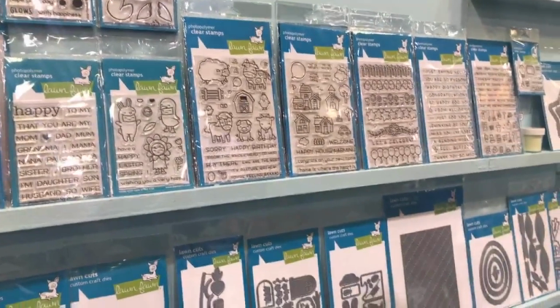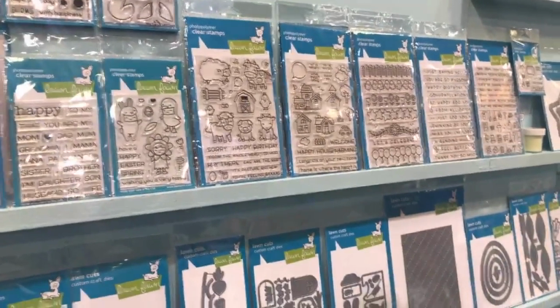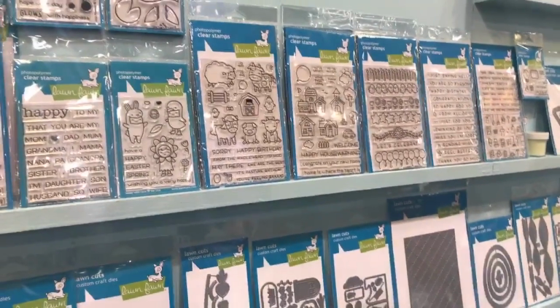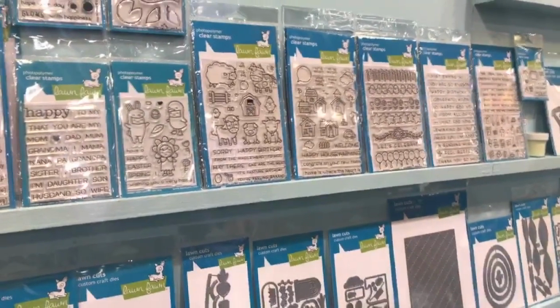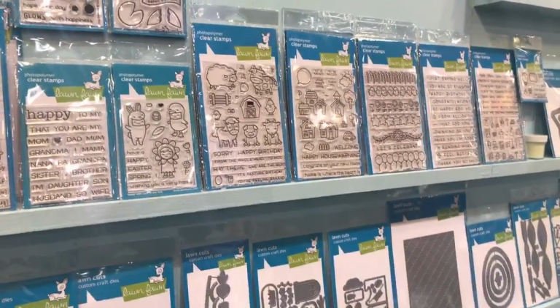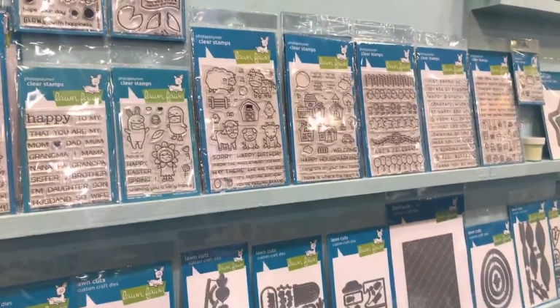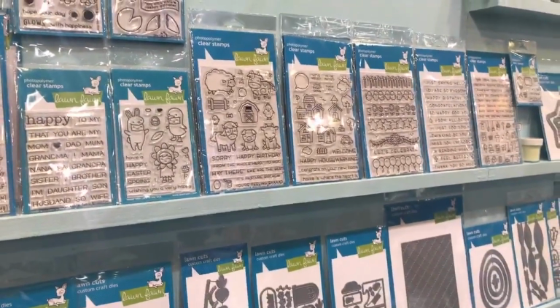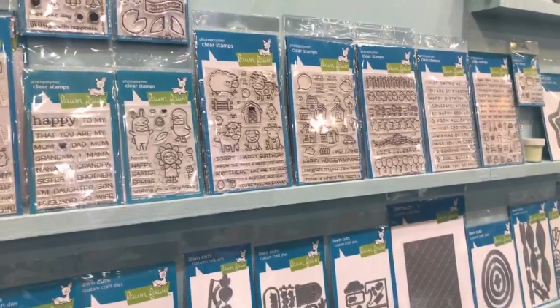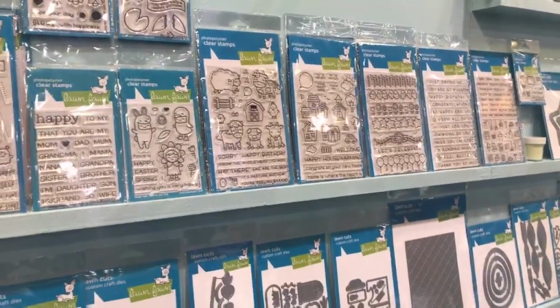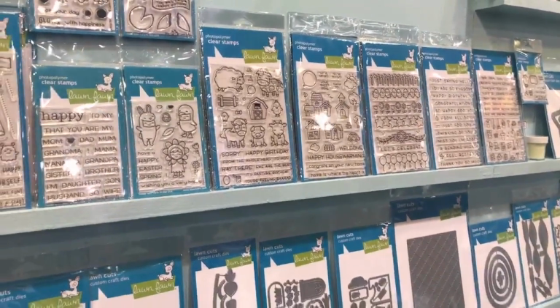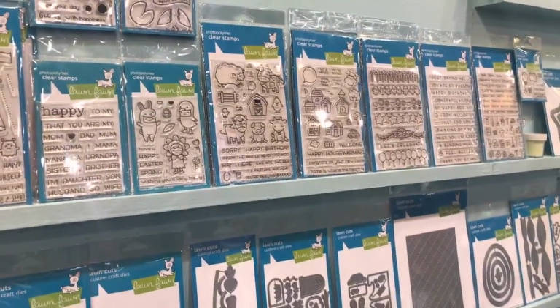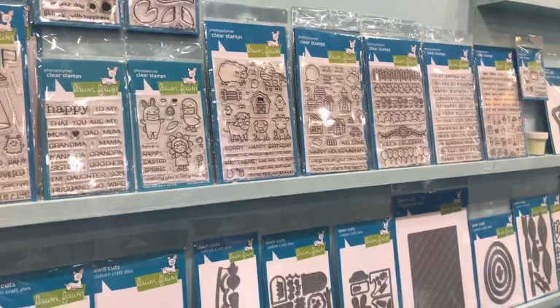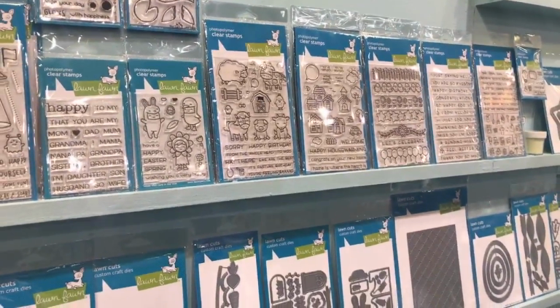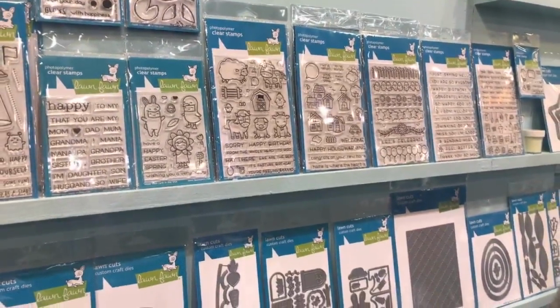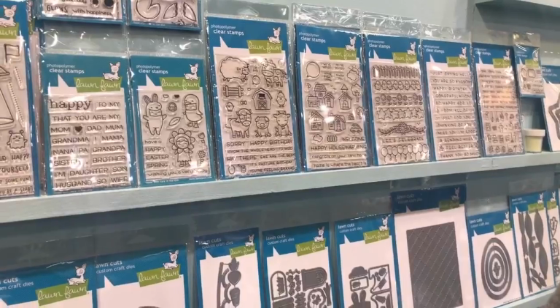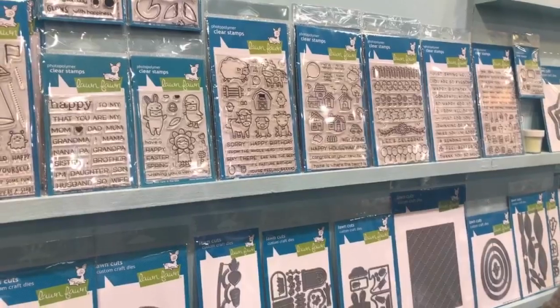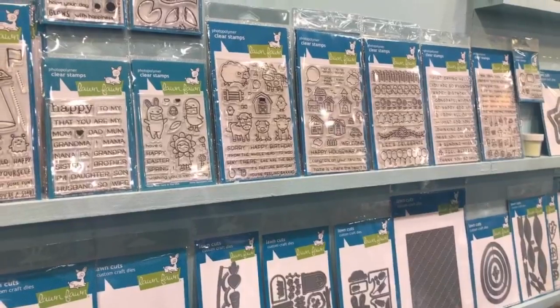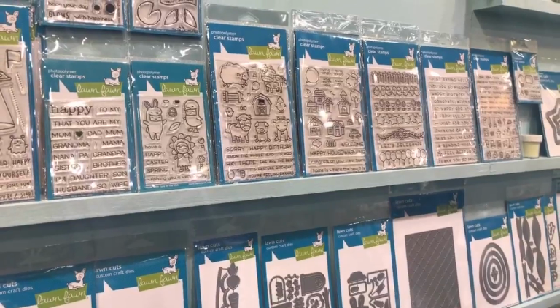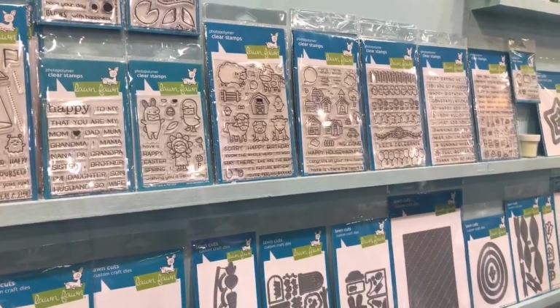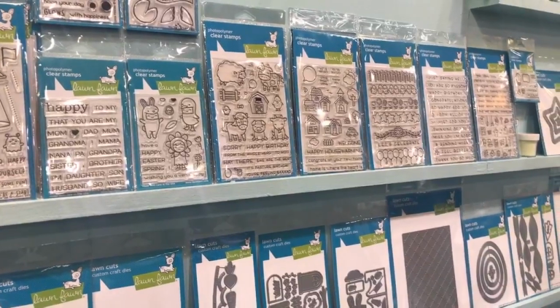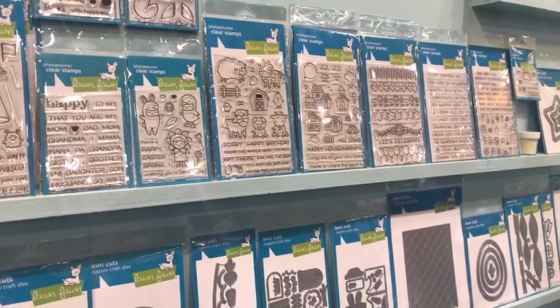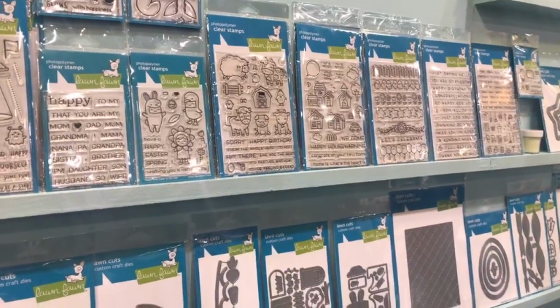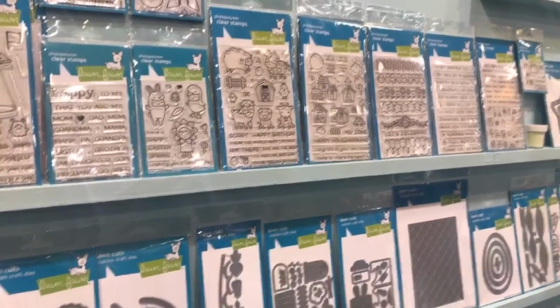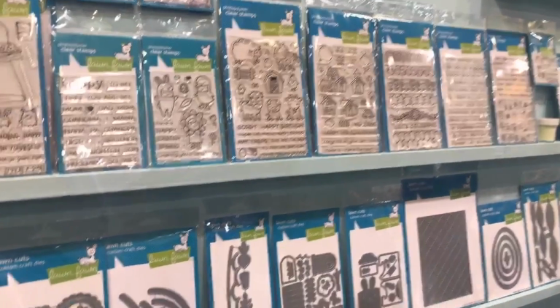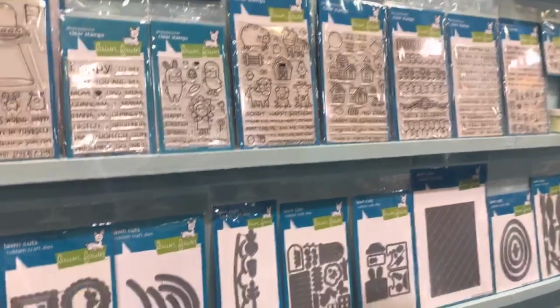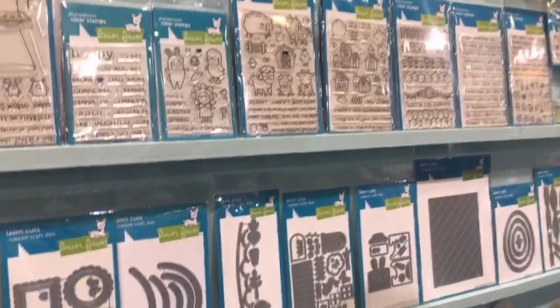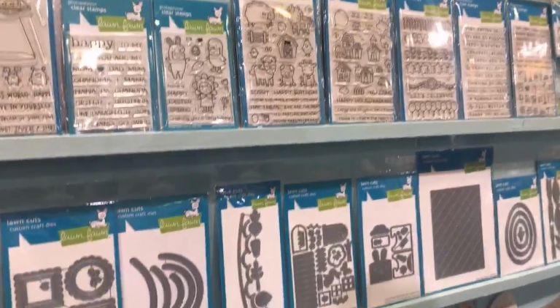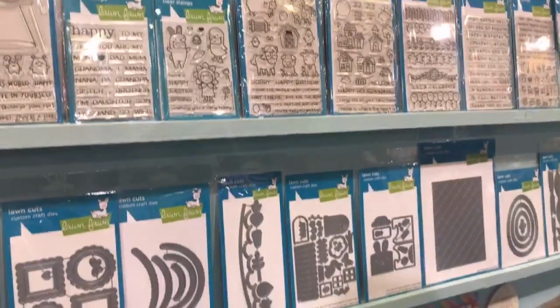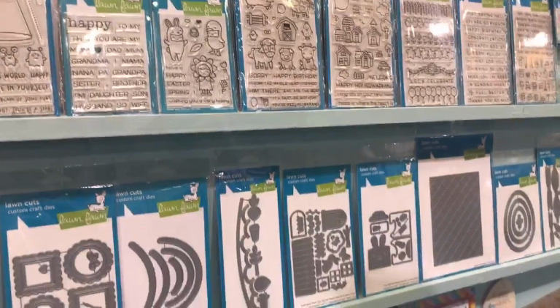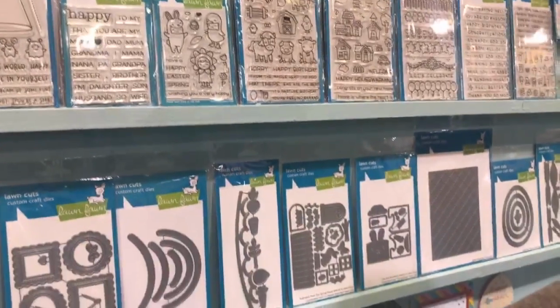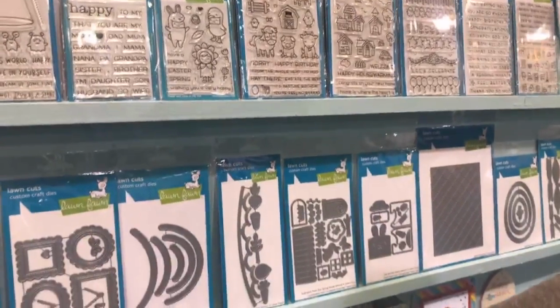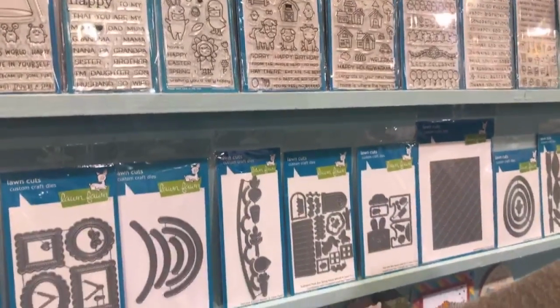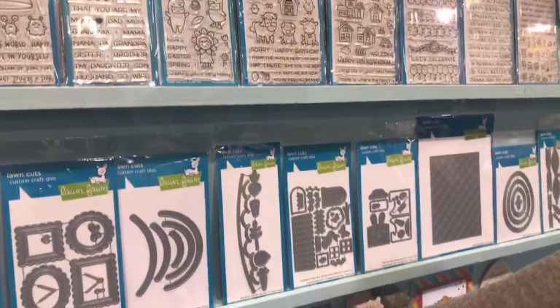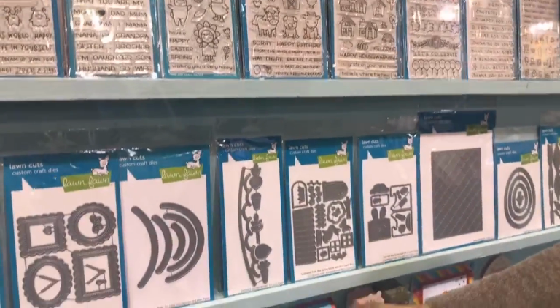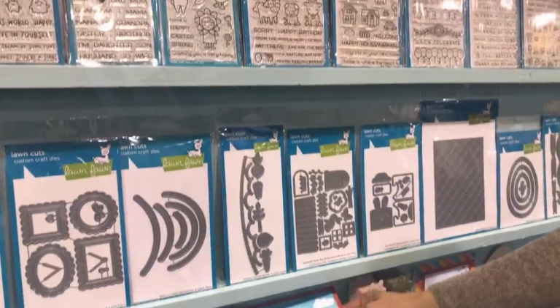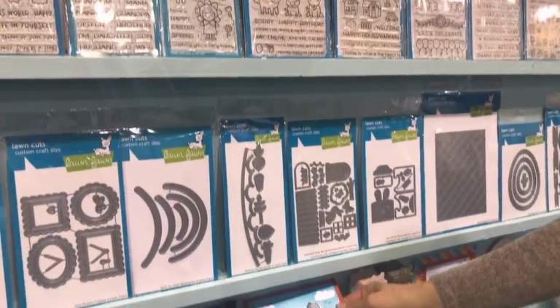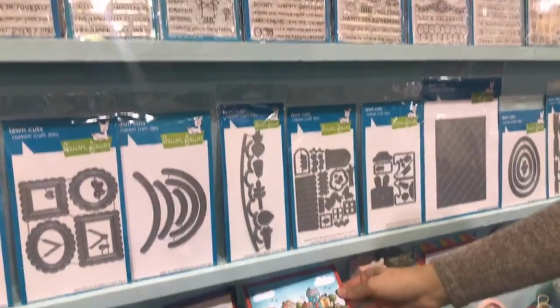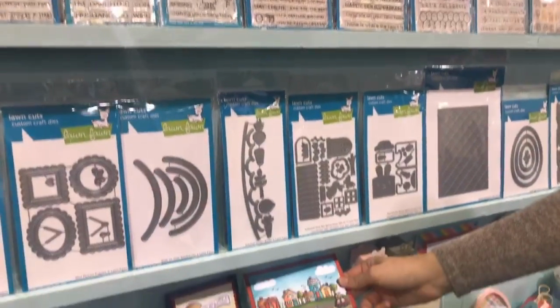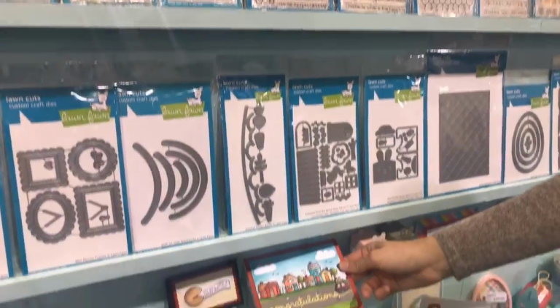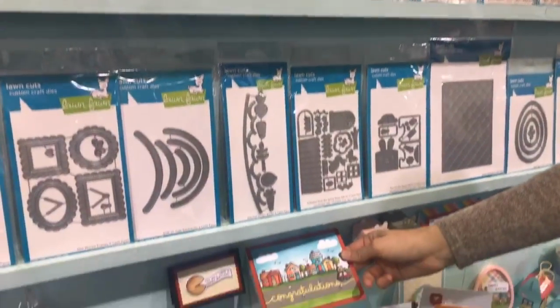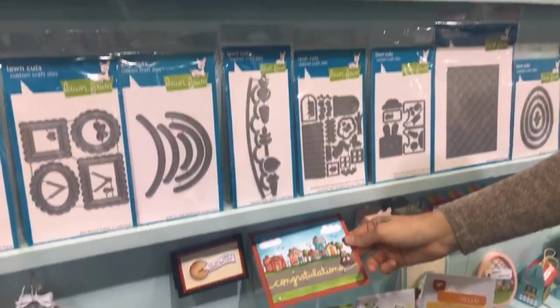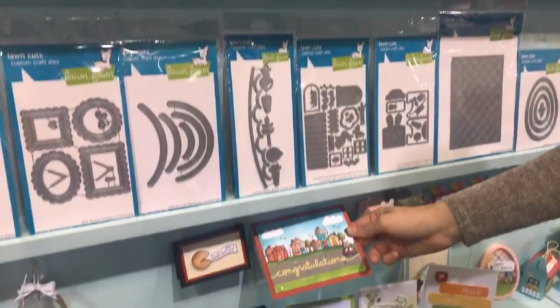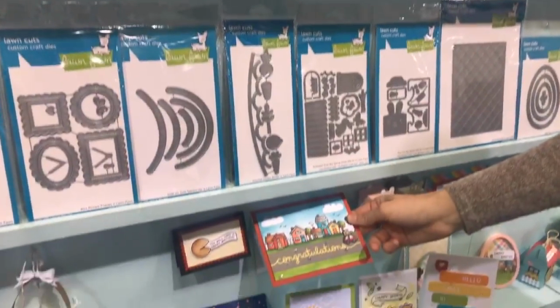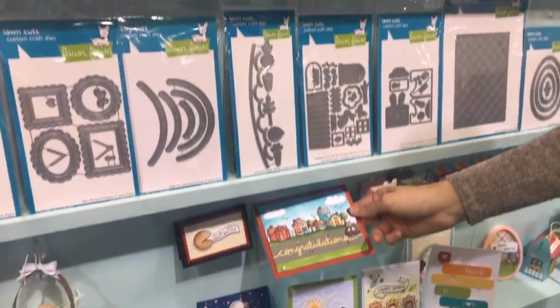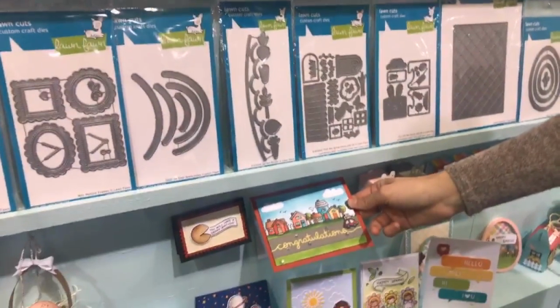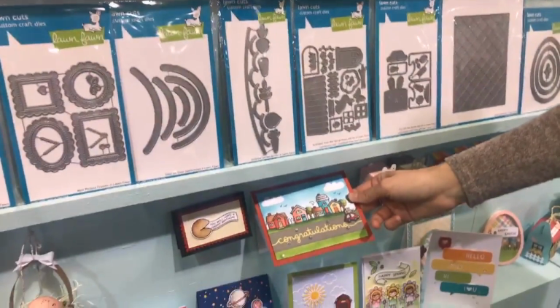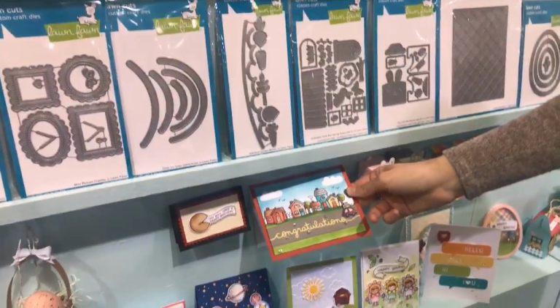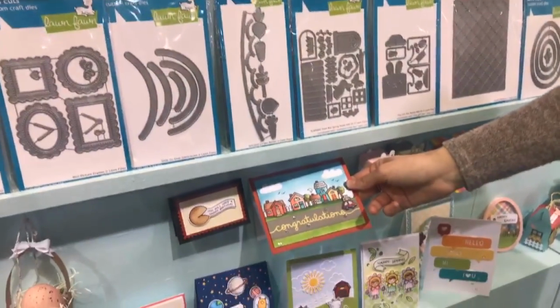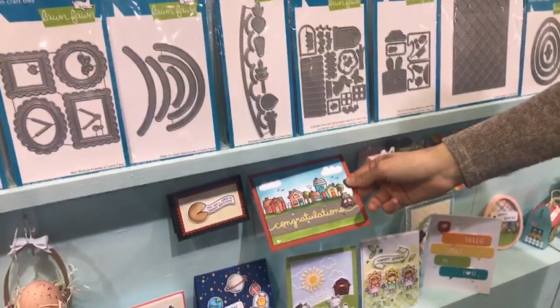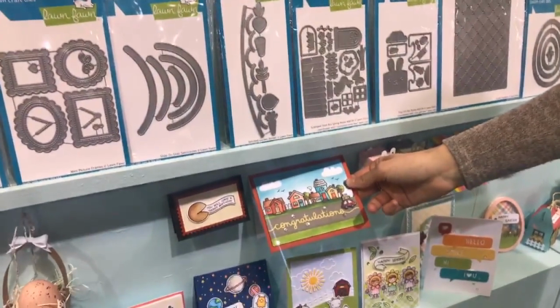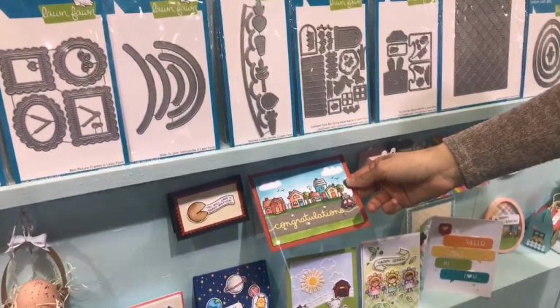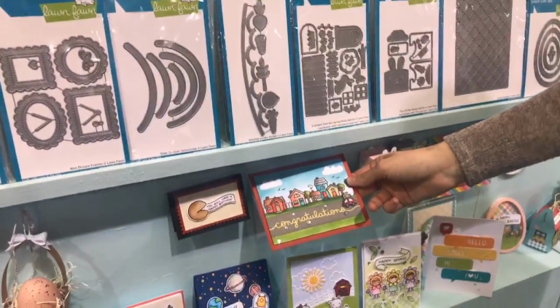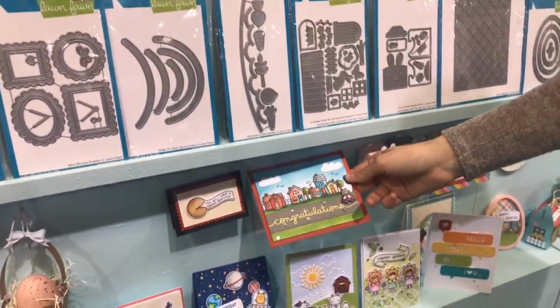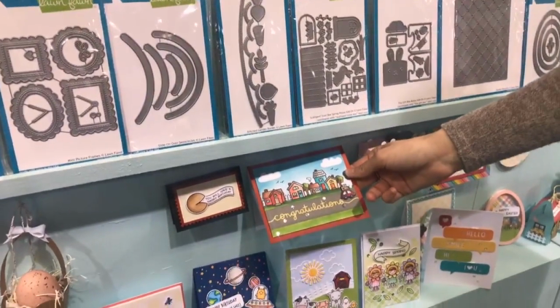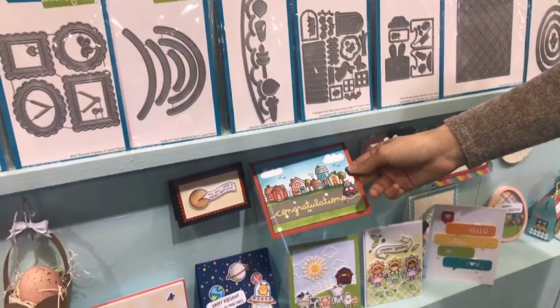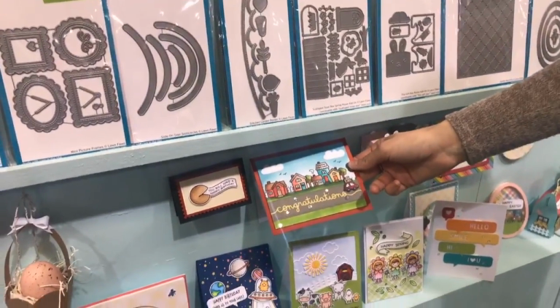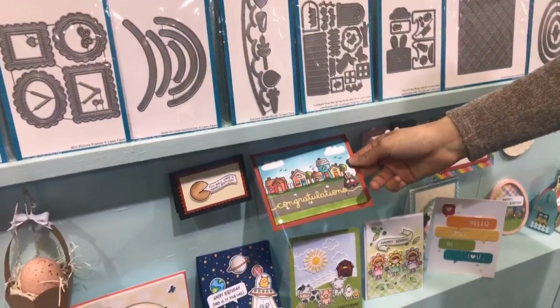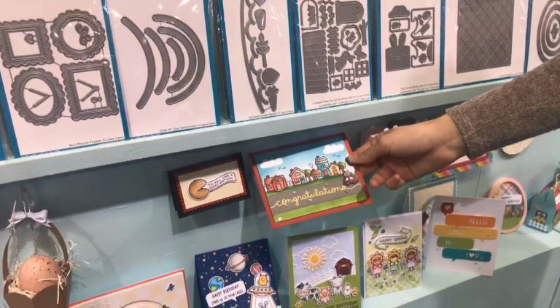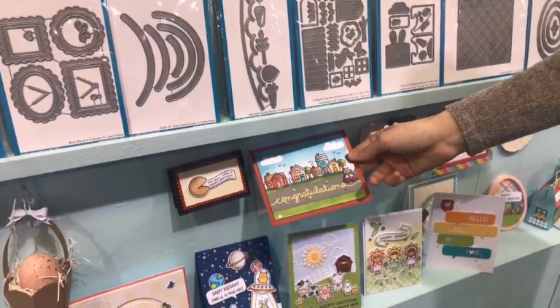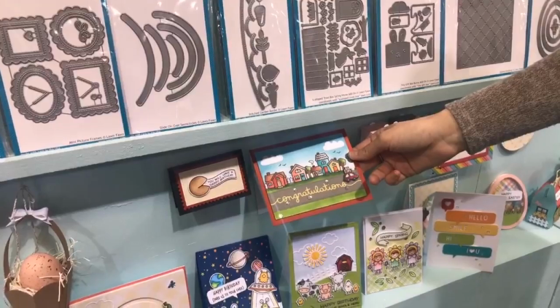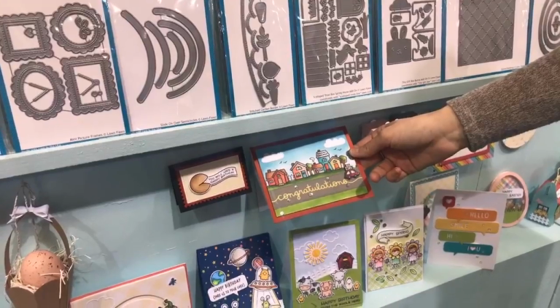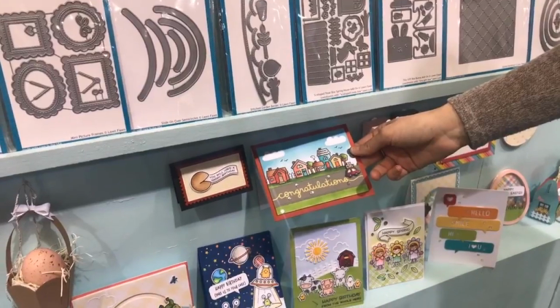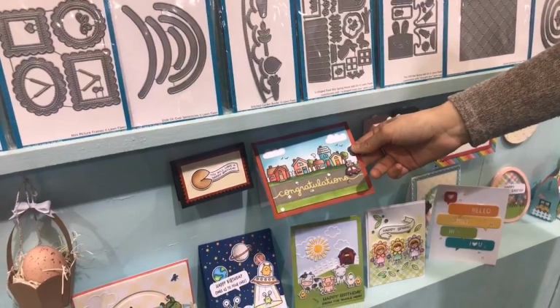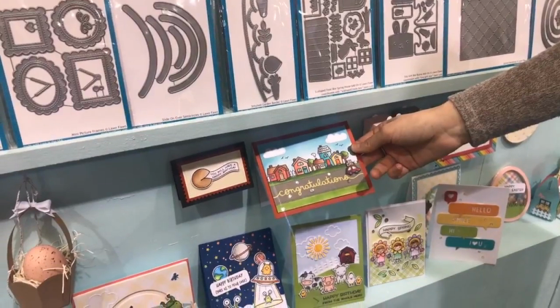We have our Happy Village stamp set, and I love this. These little houses together — just like rainbow houses. It's just adorable.